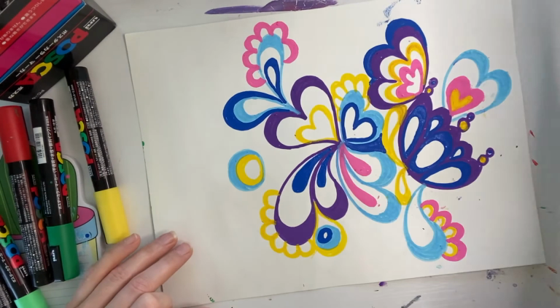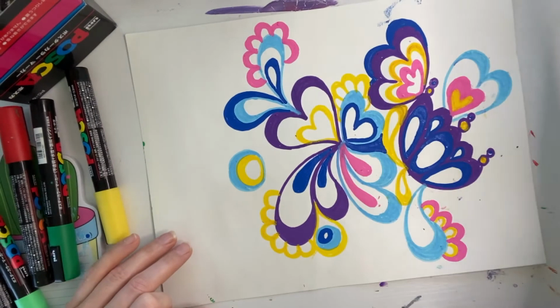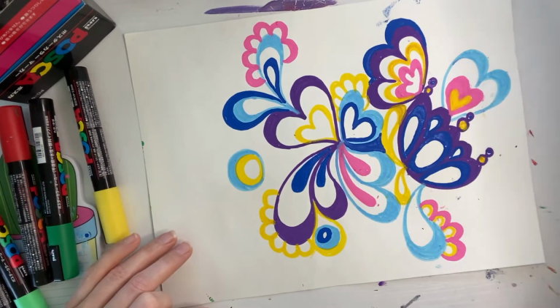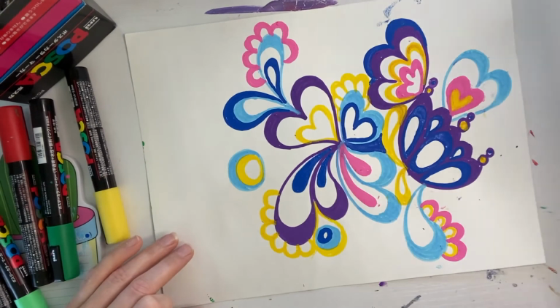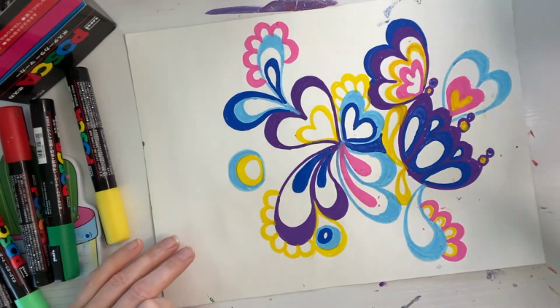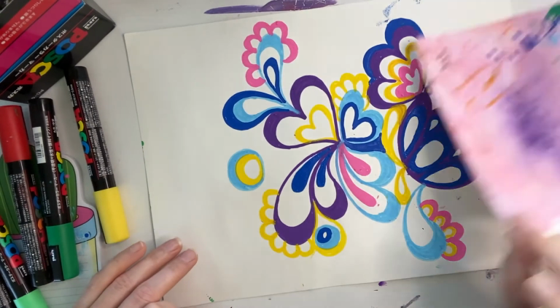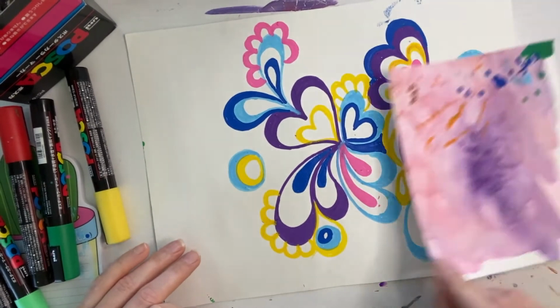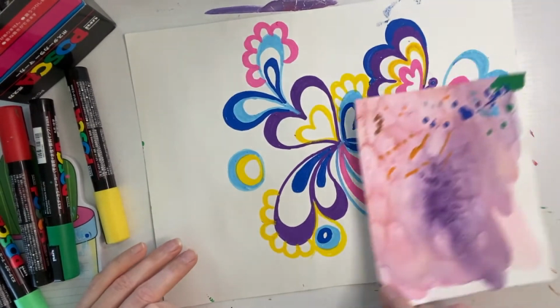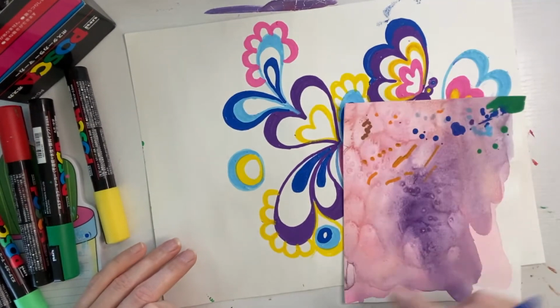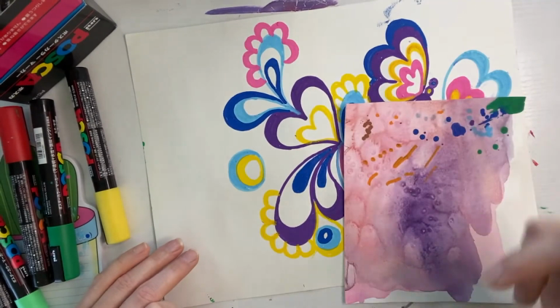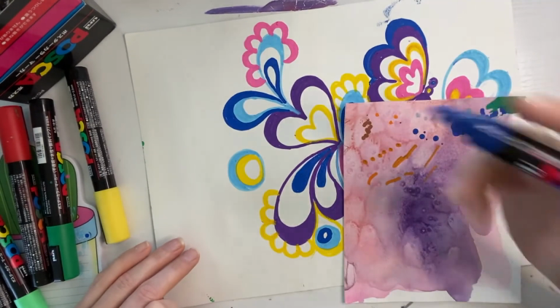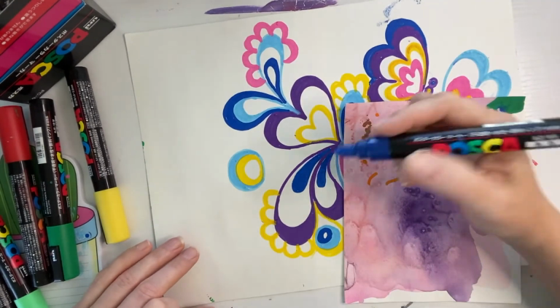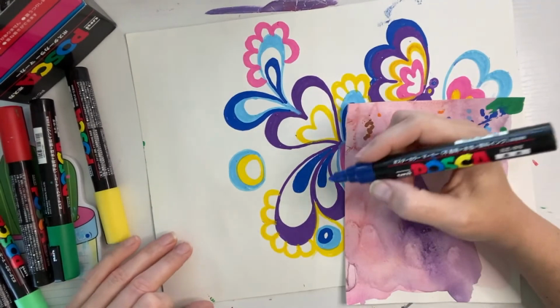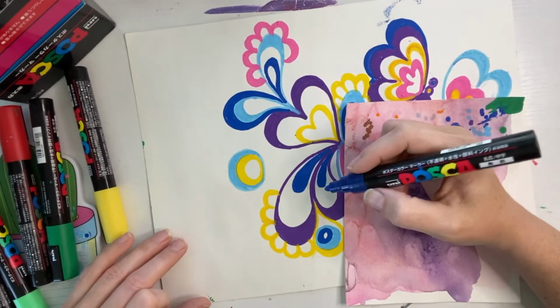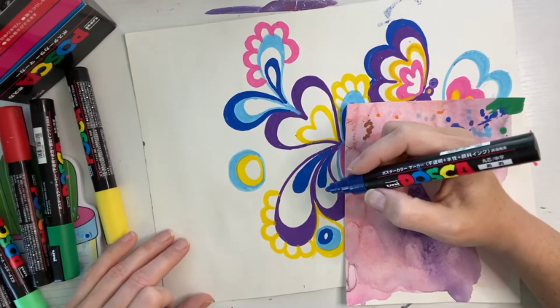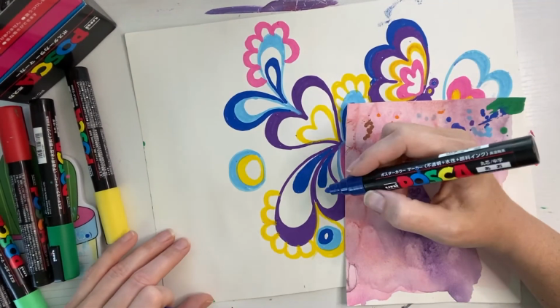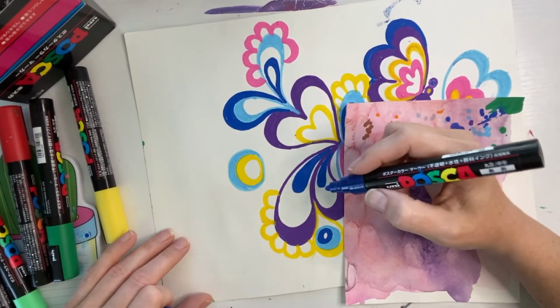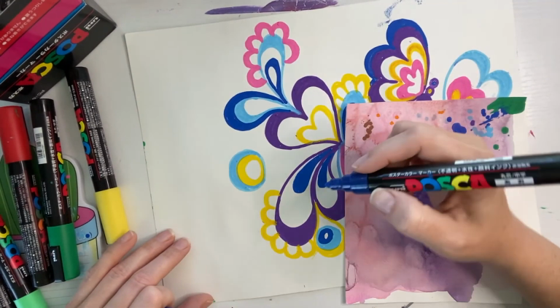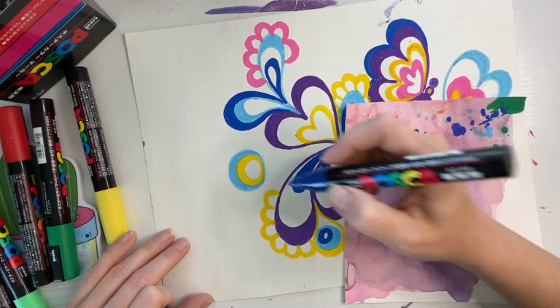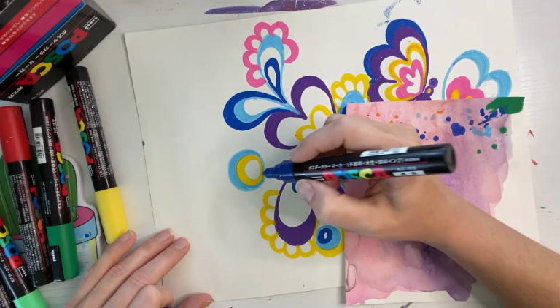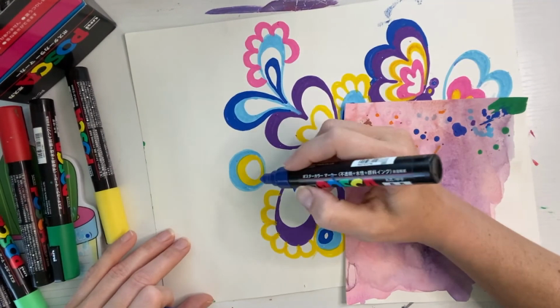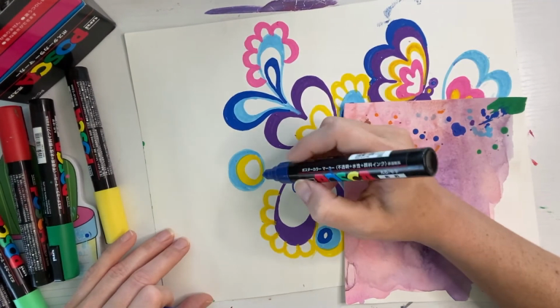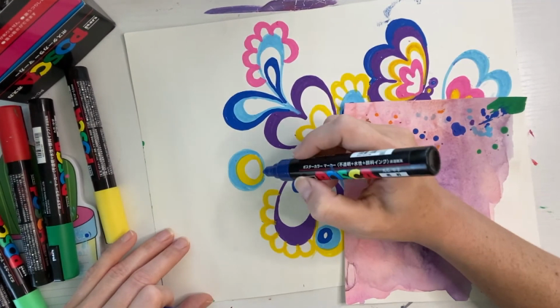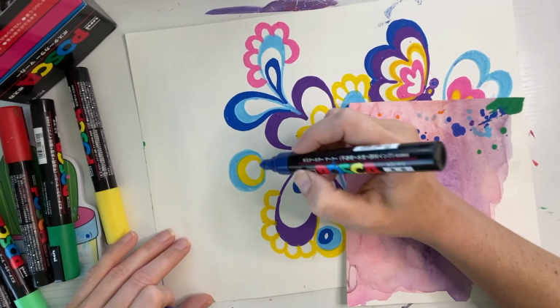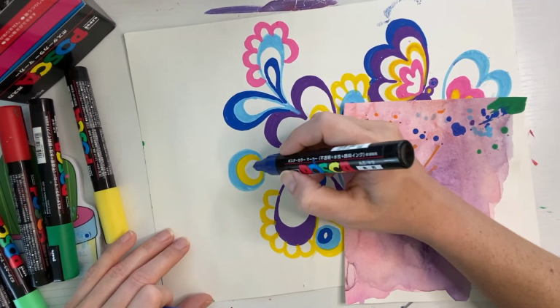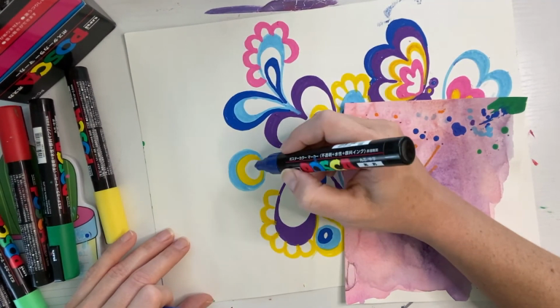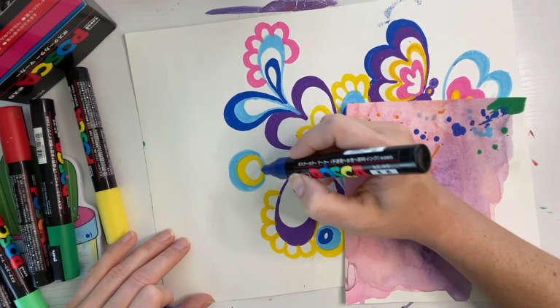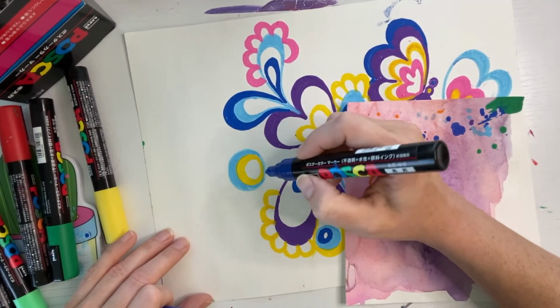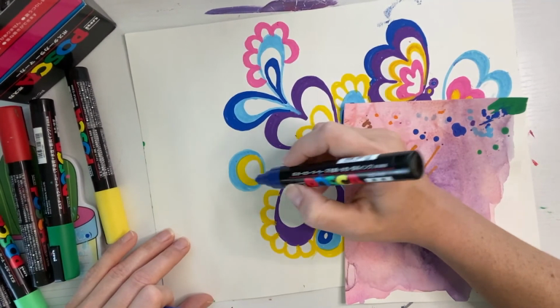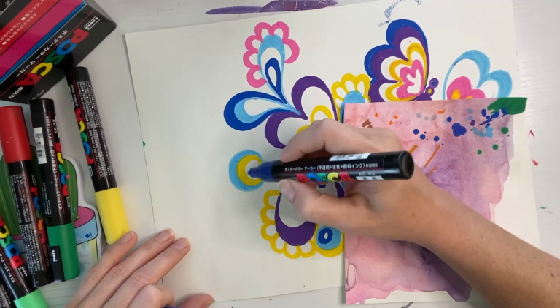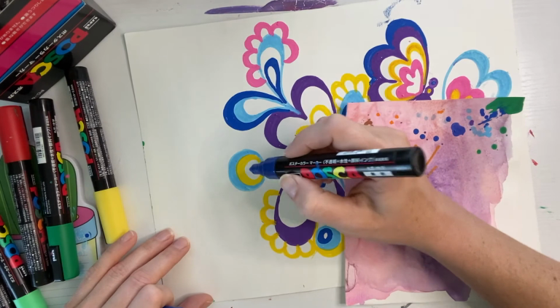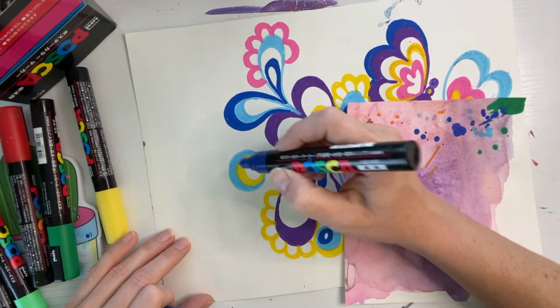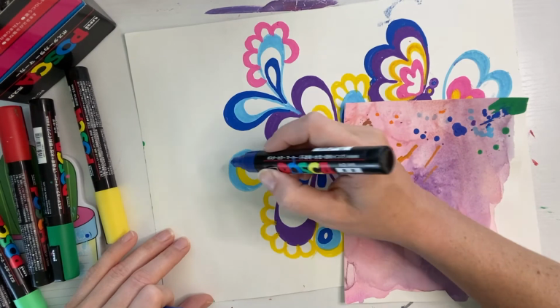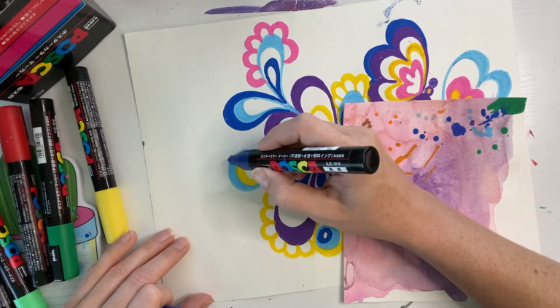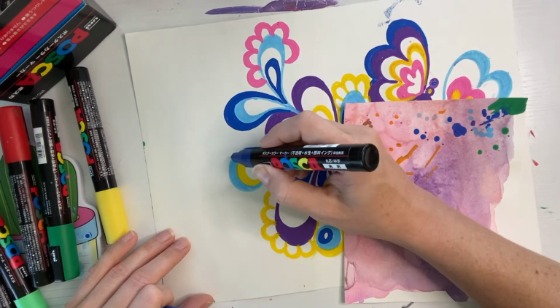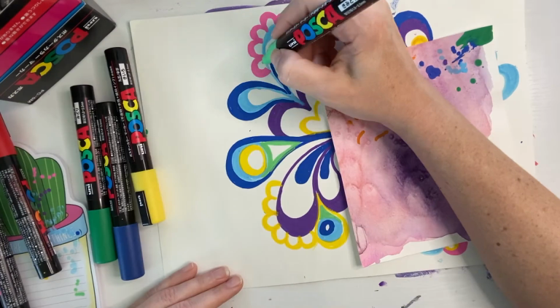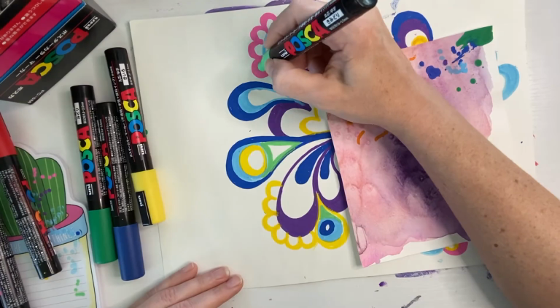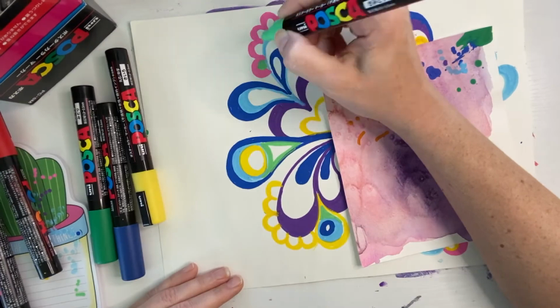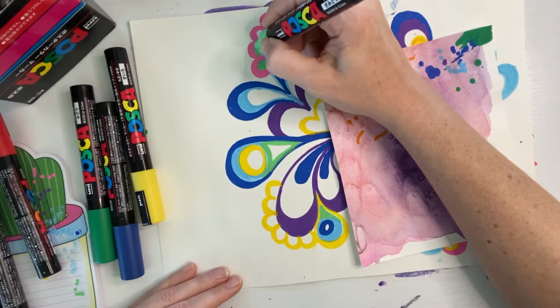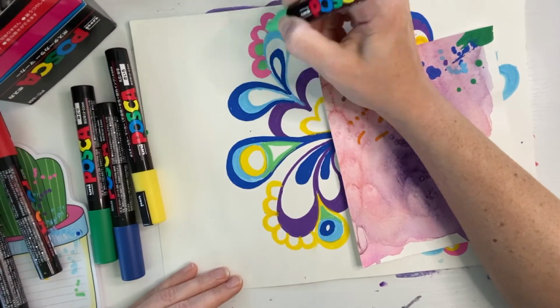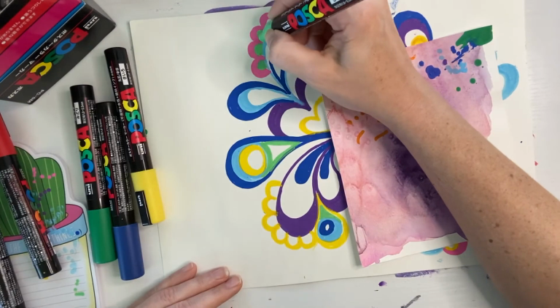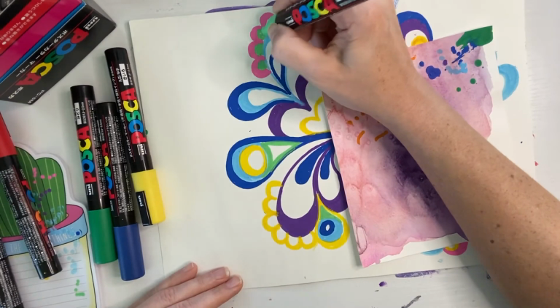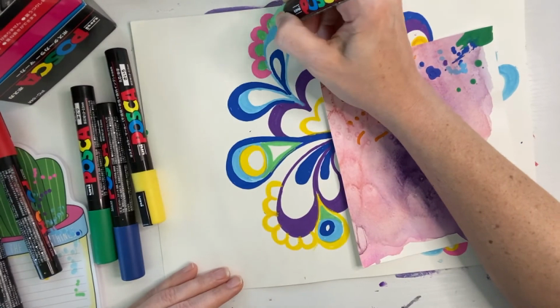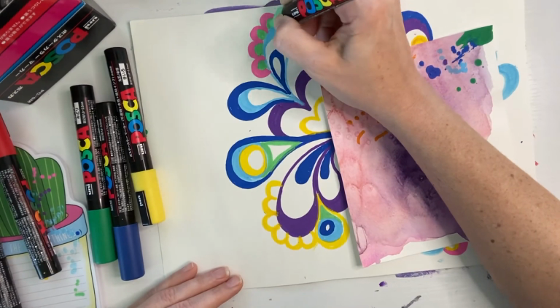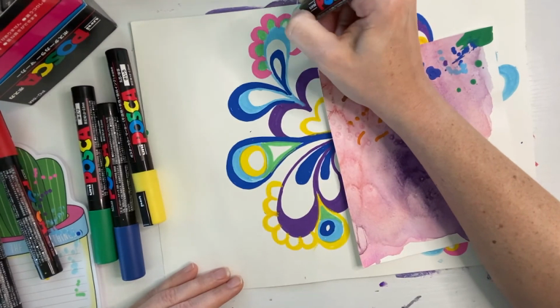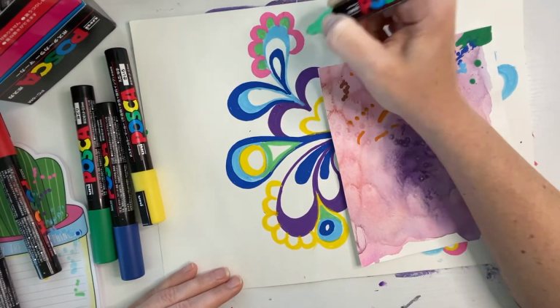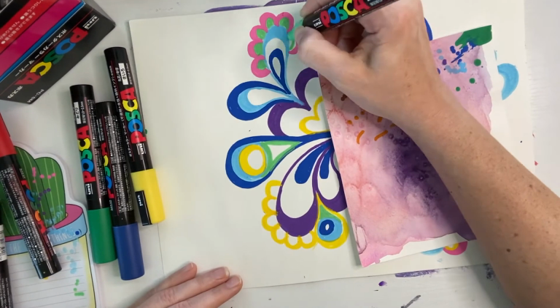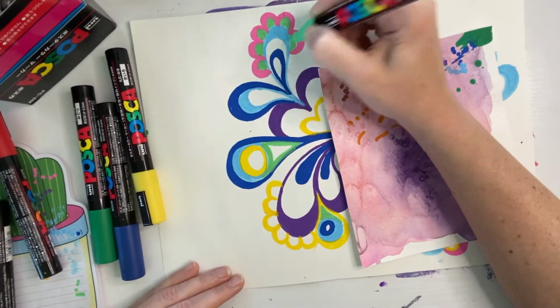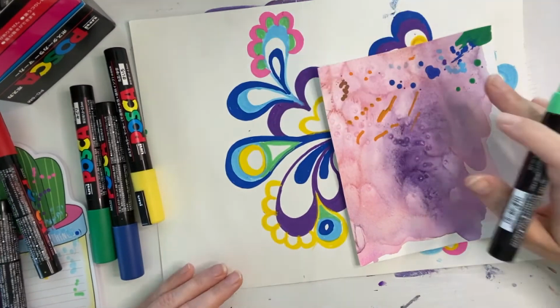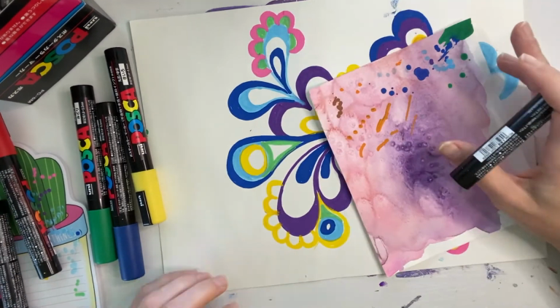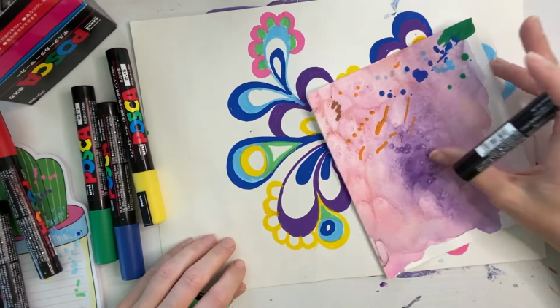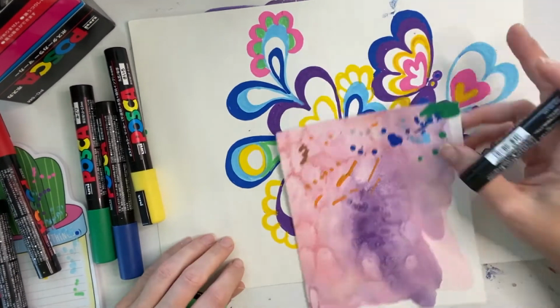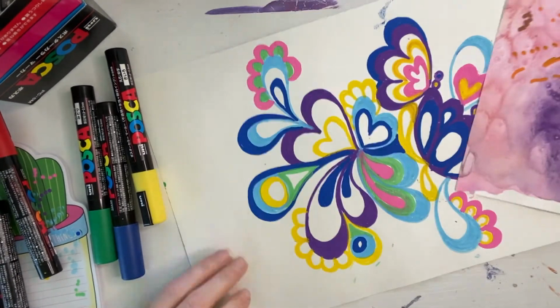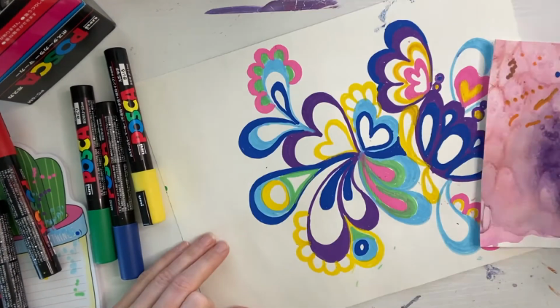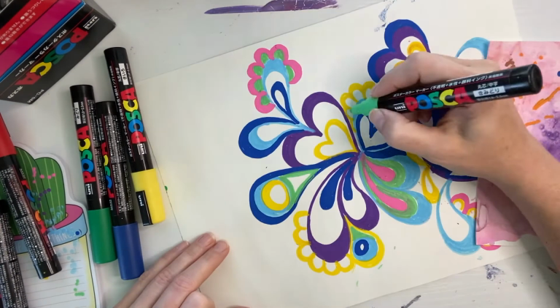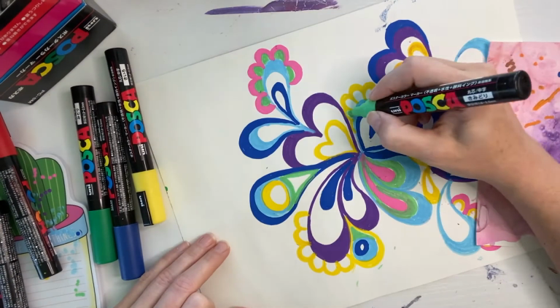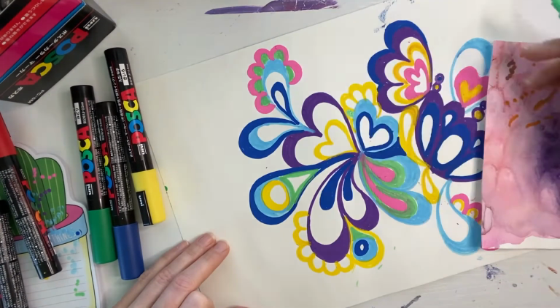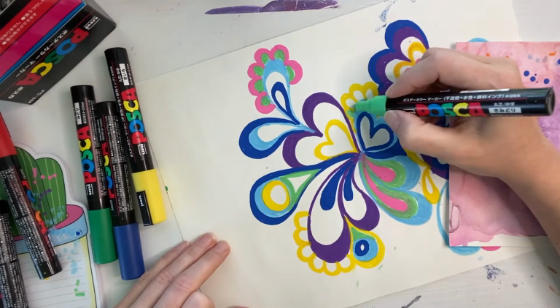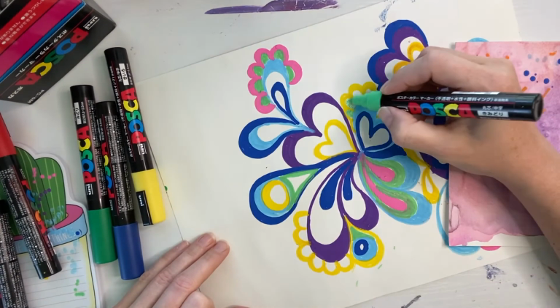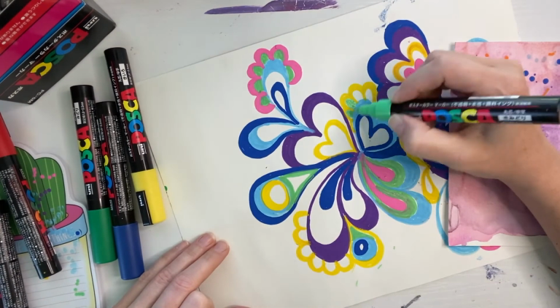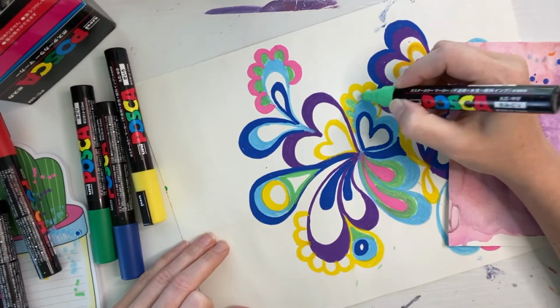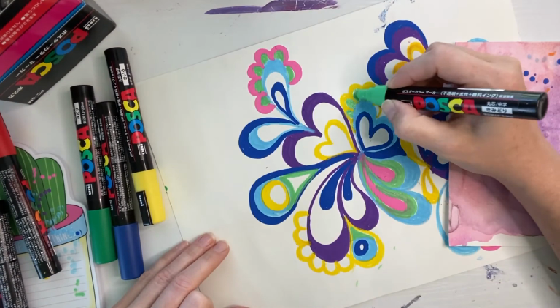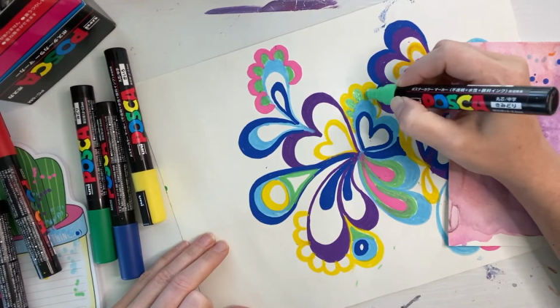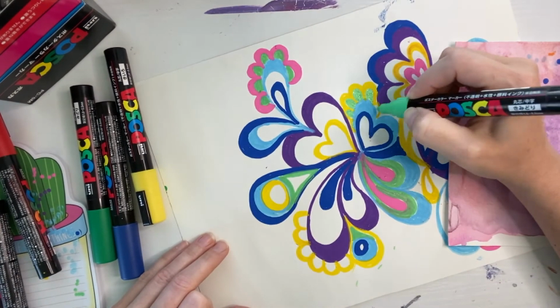You can put a piece of paper down like this so it won't smudge you. So don't let that stop you — that's good!